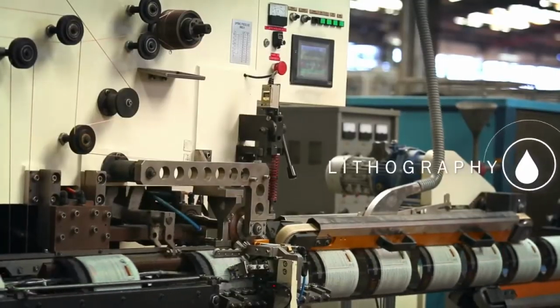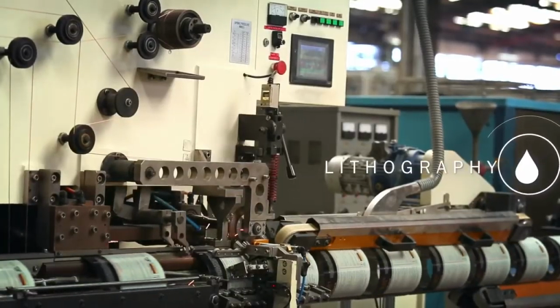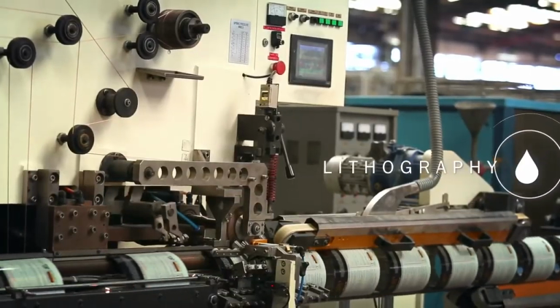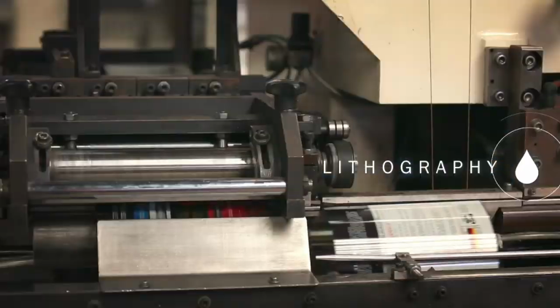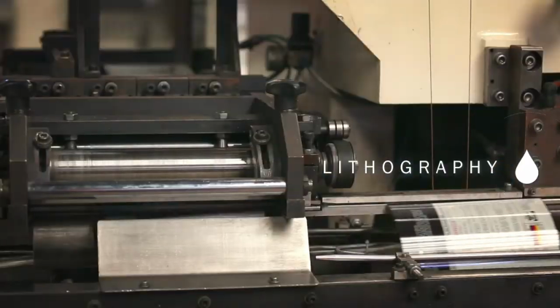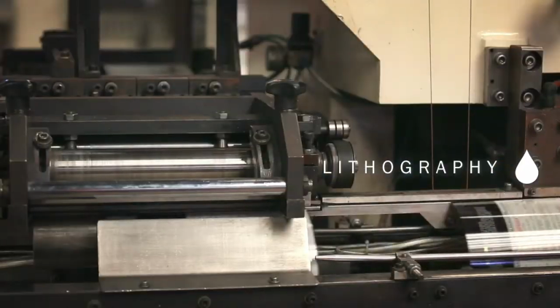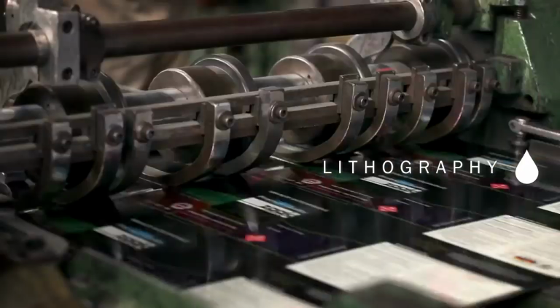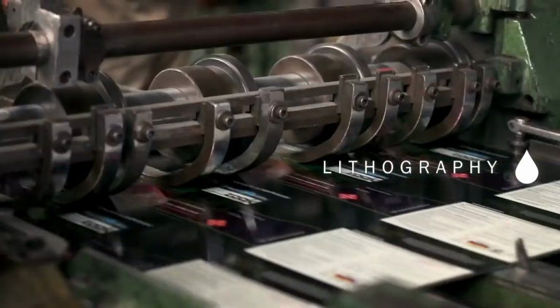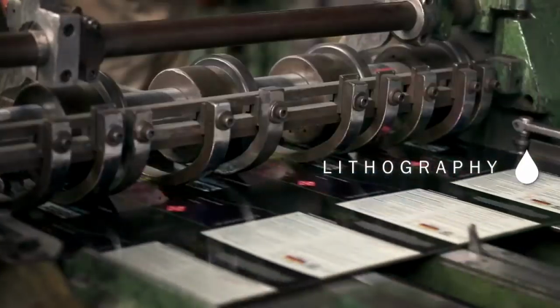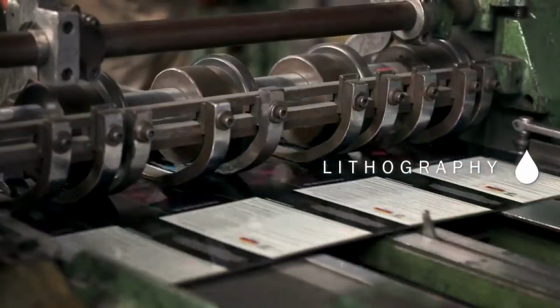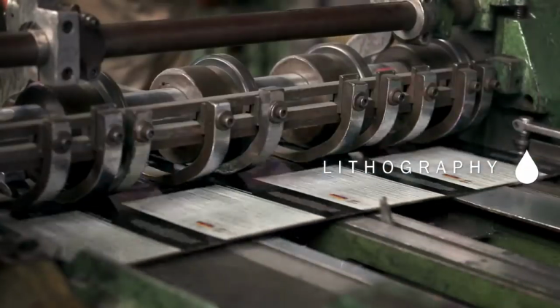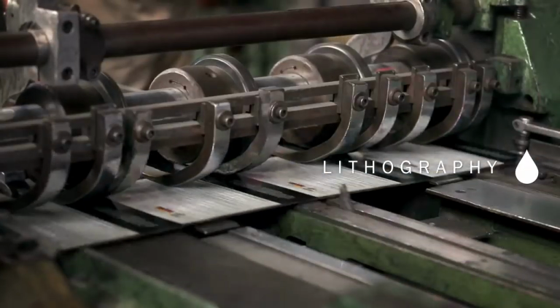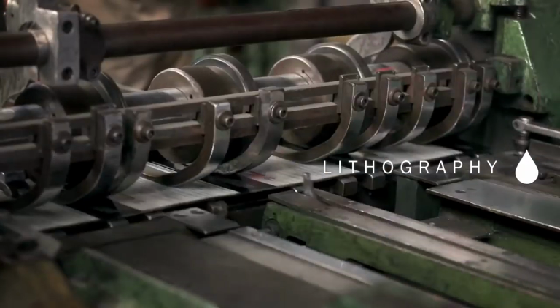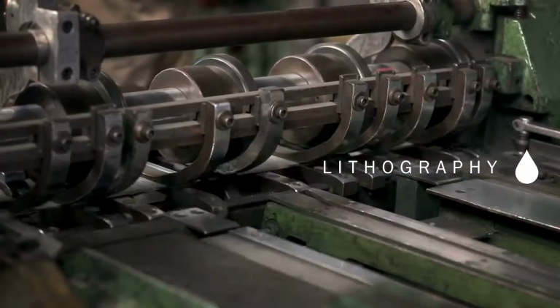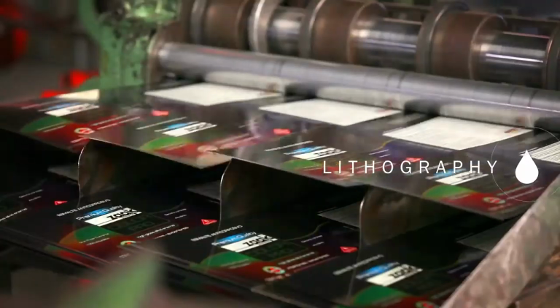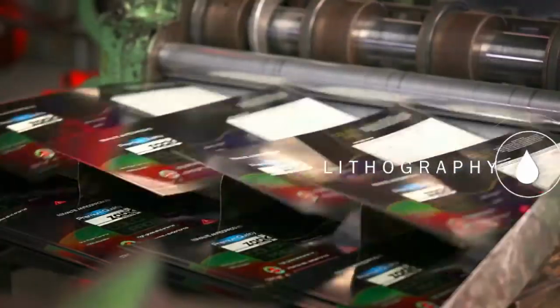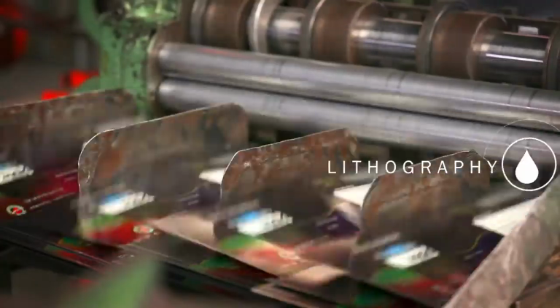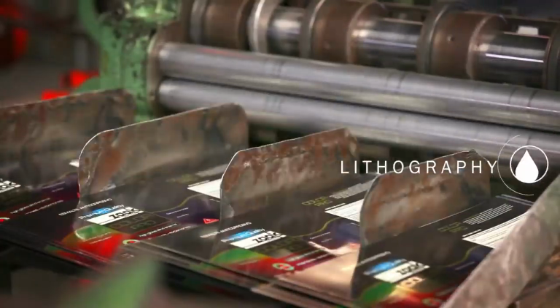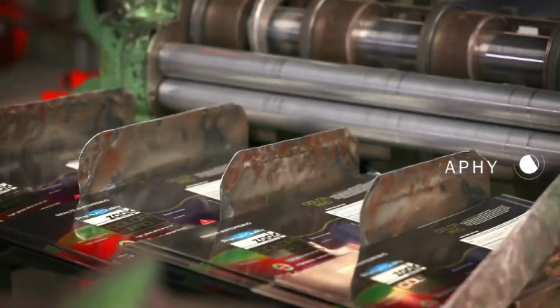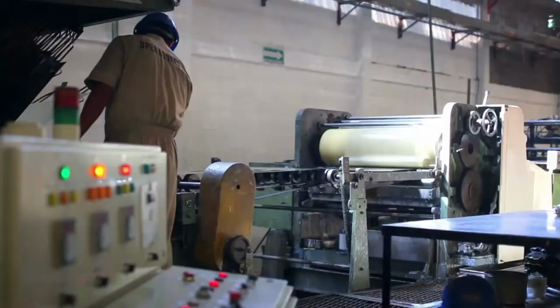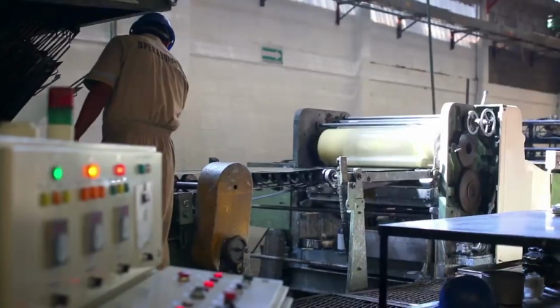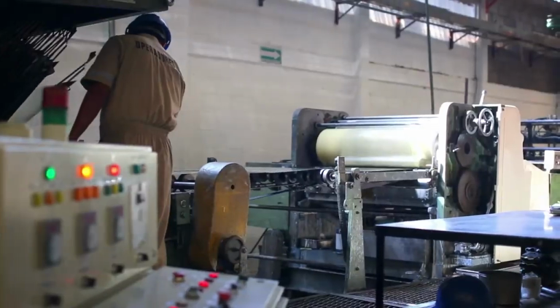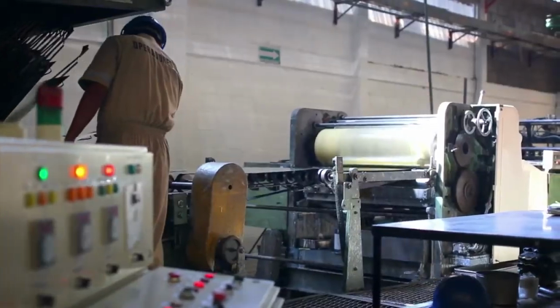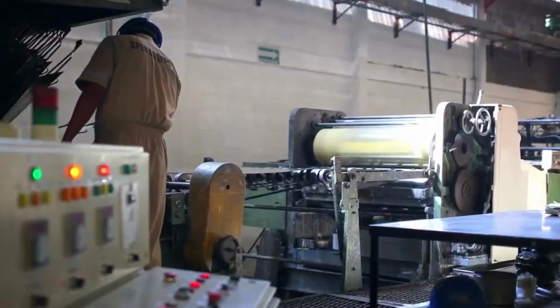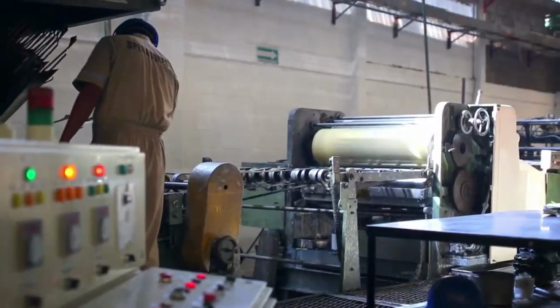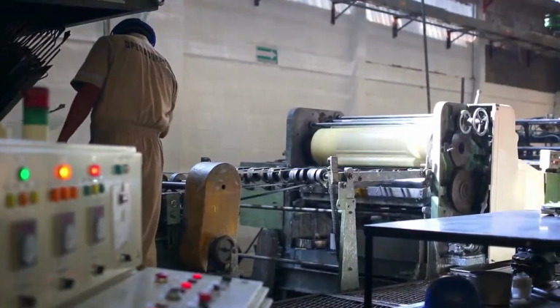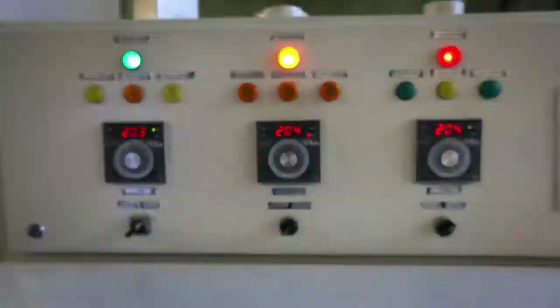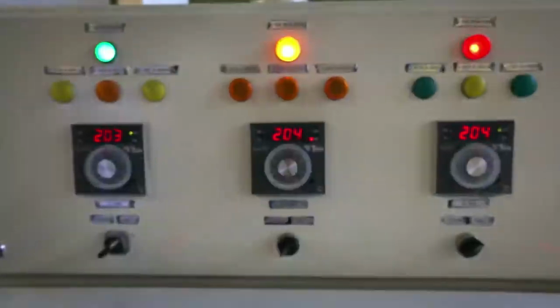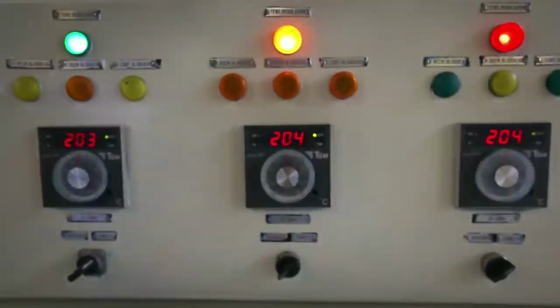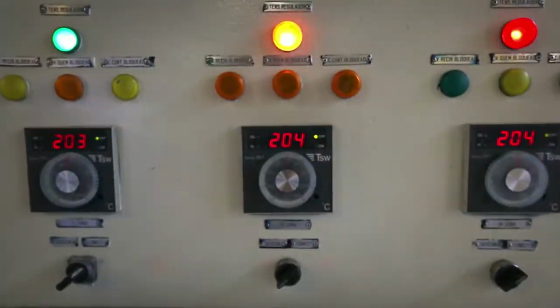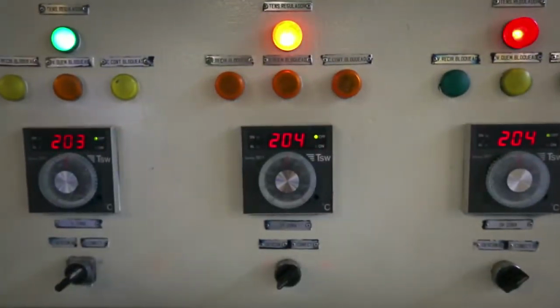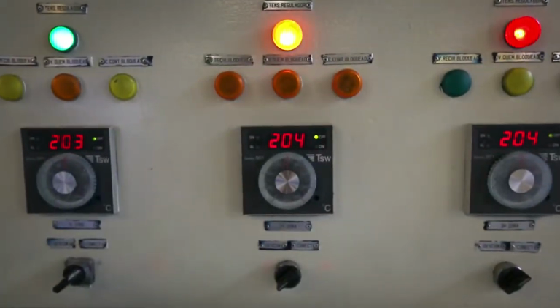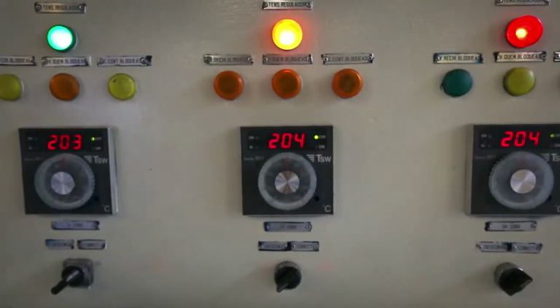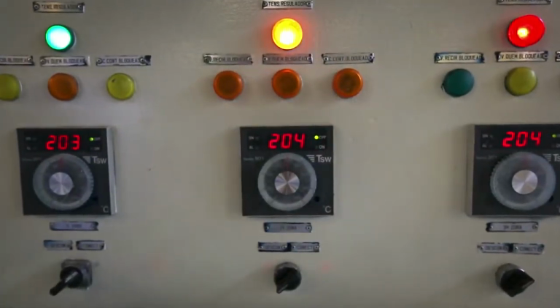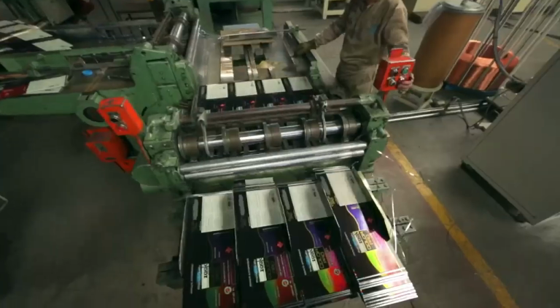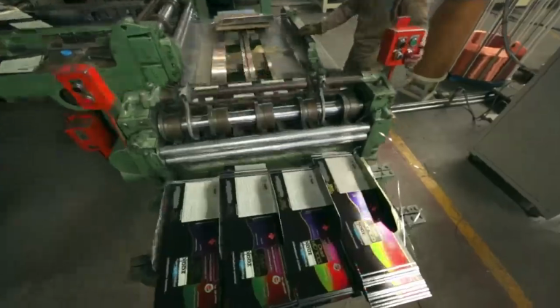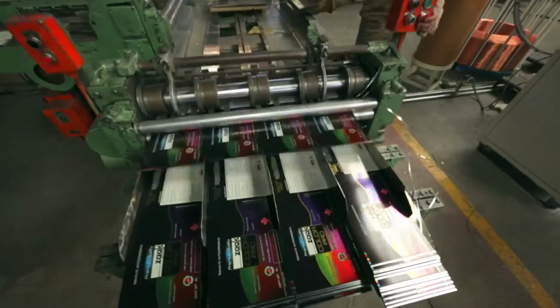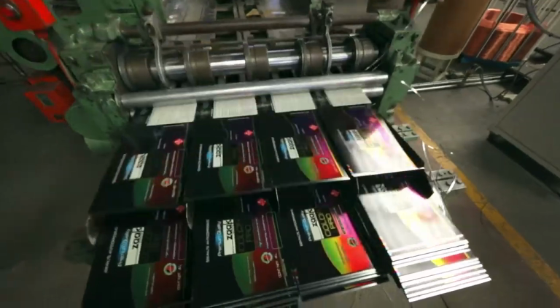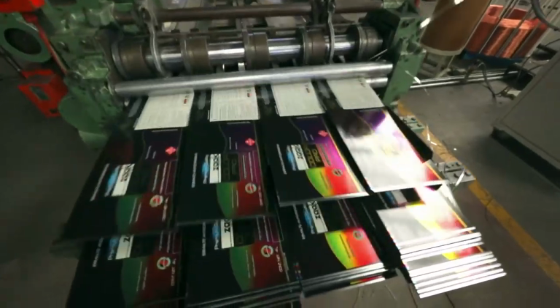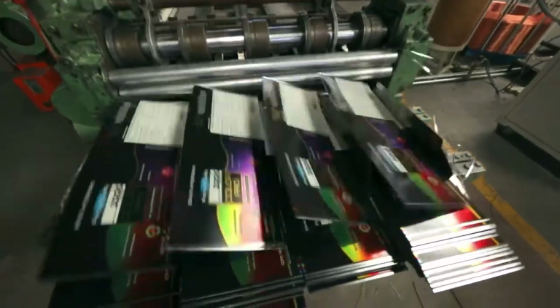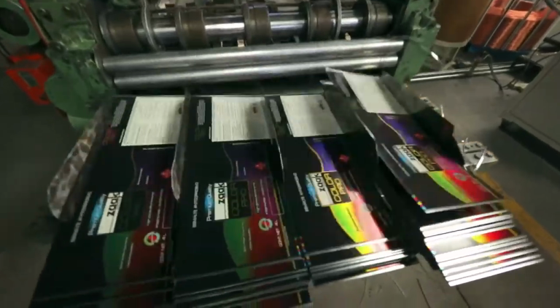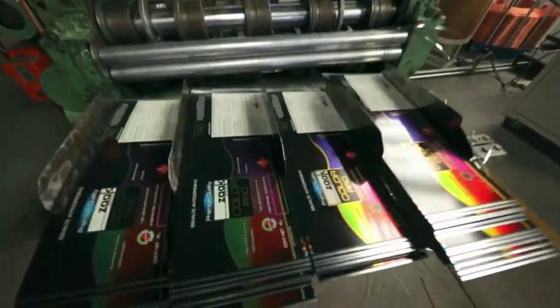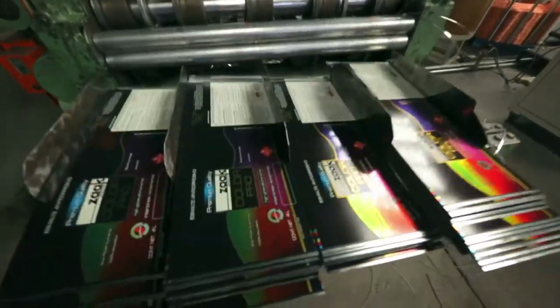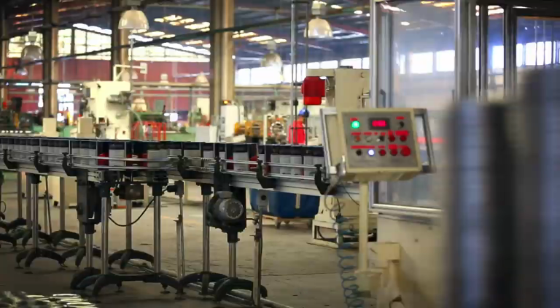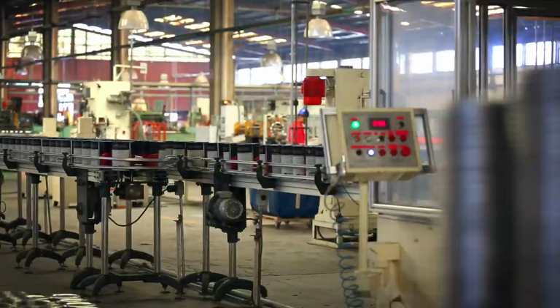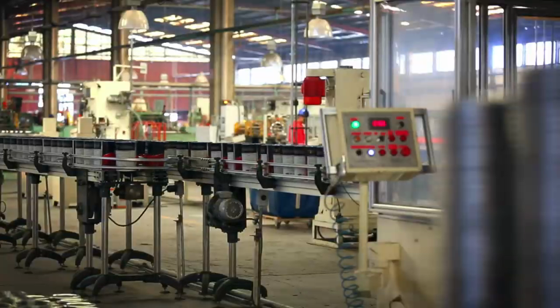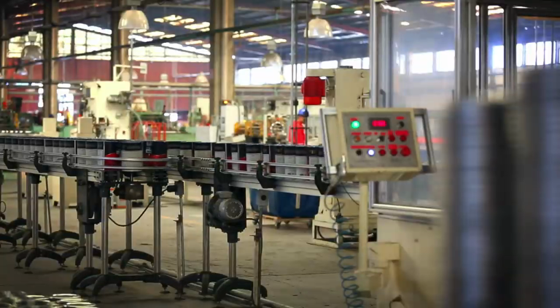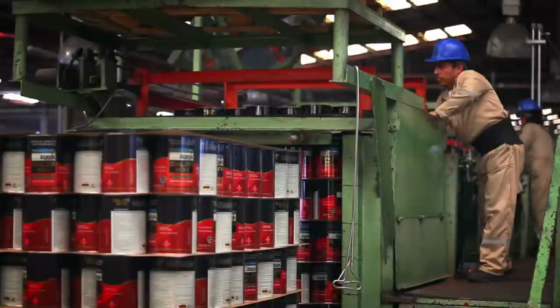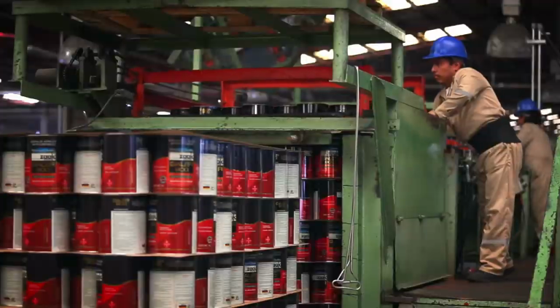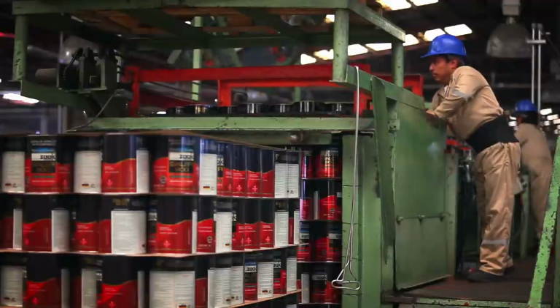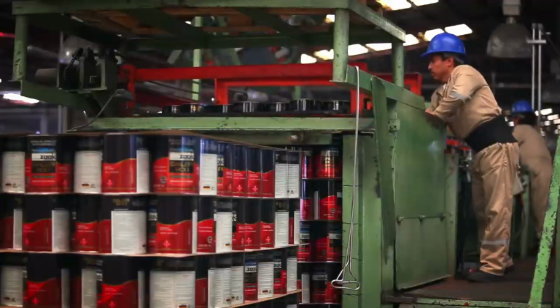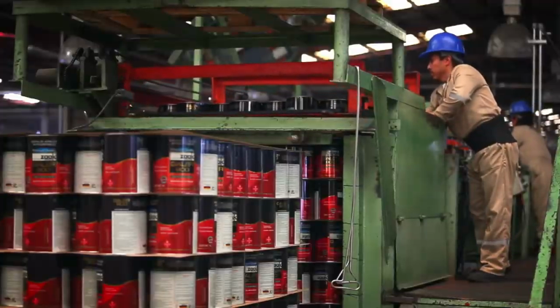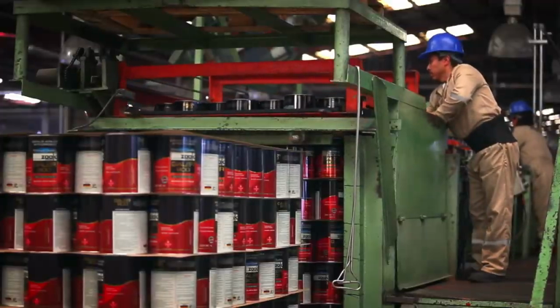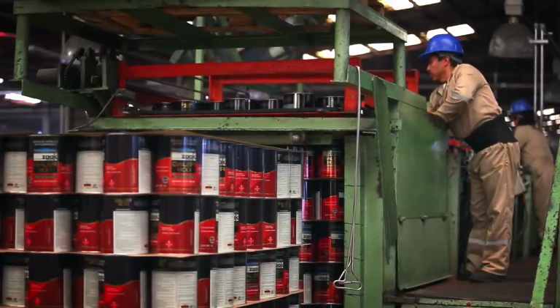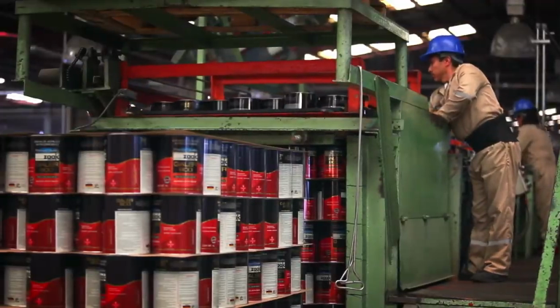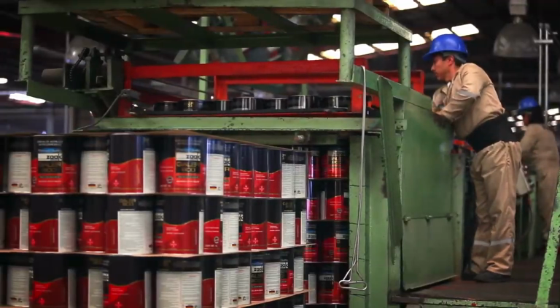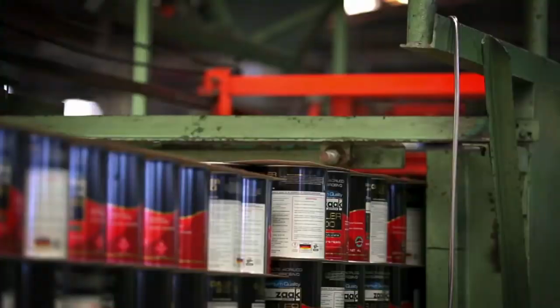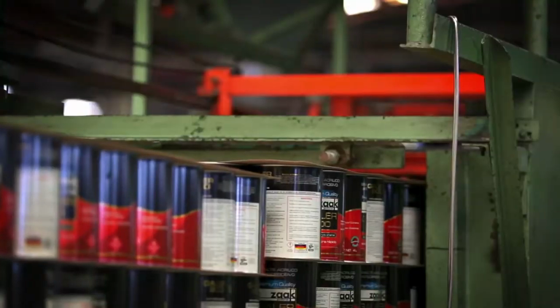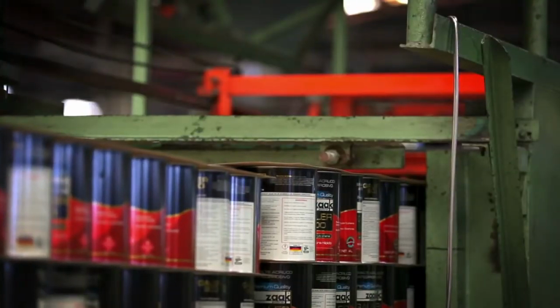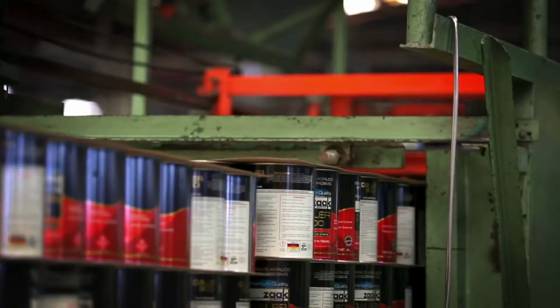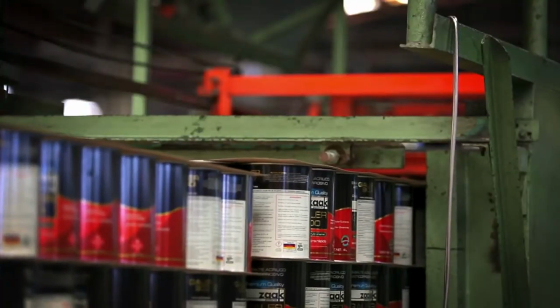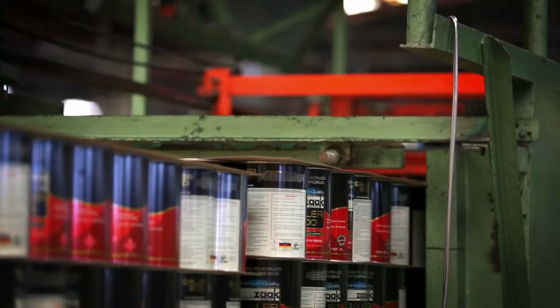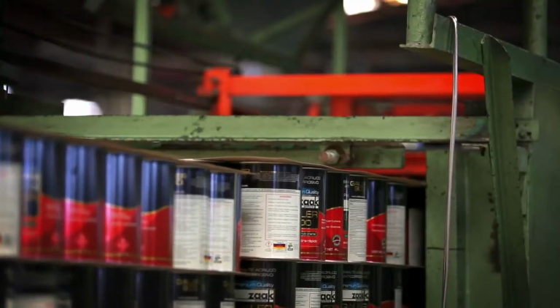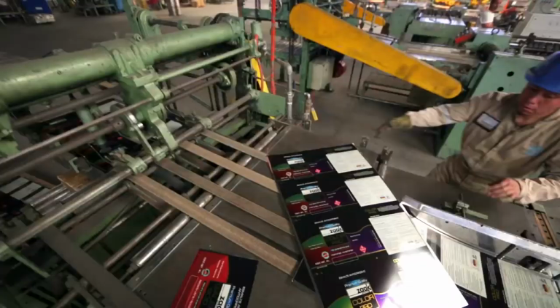Our modern lithographic equipment lets us achieve the highest design clarity and quality for our customers' containers.